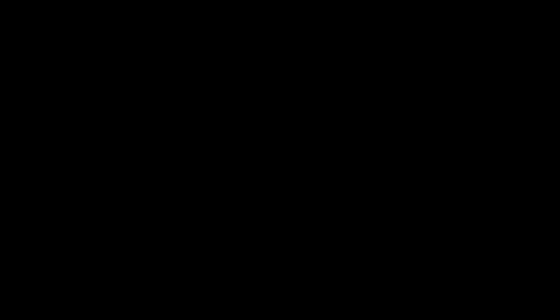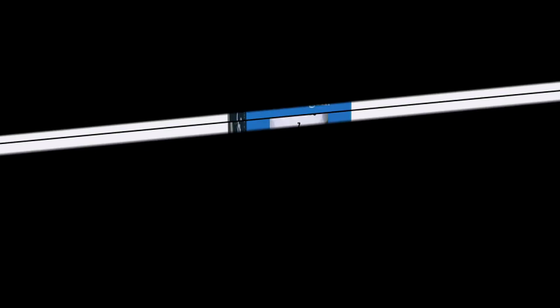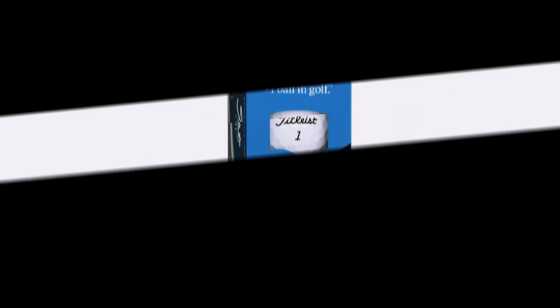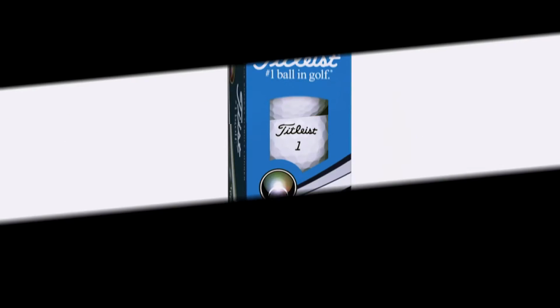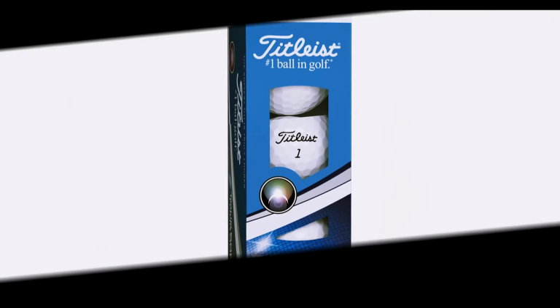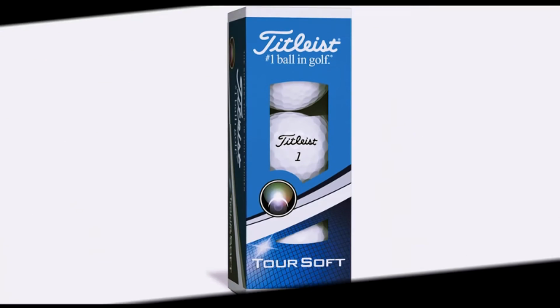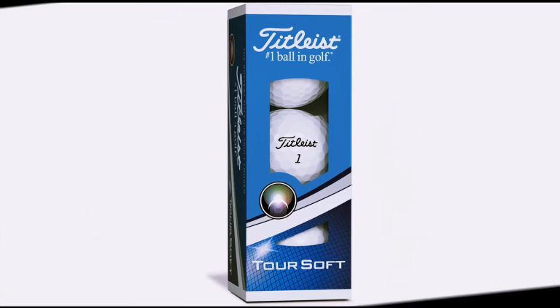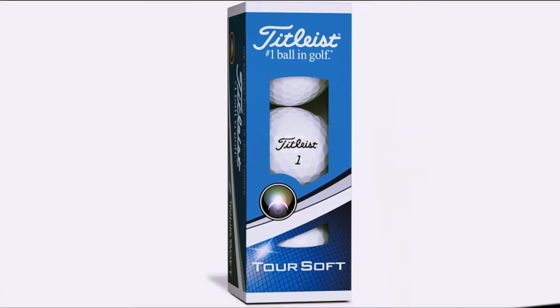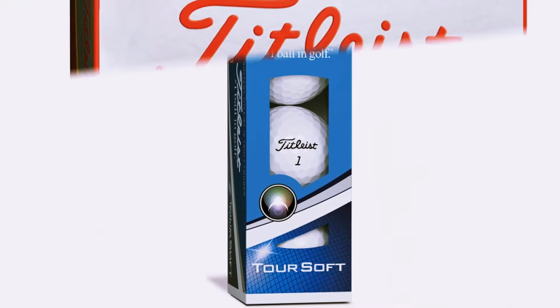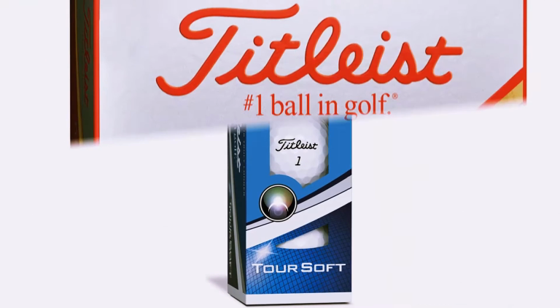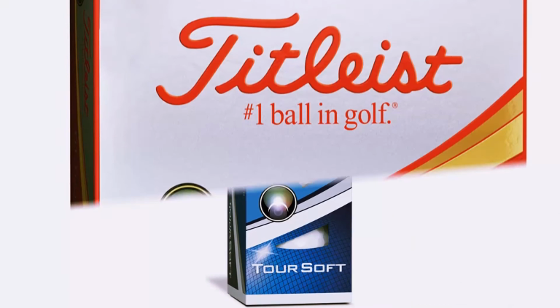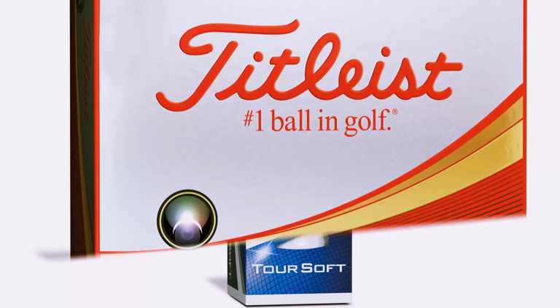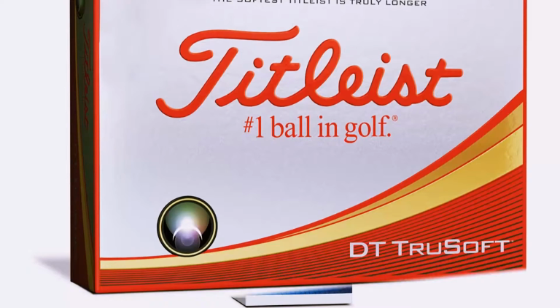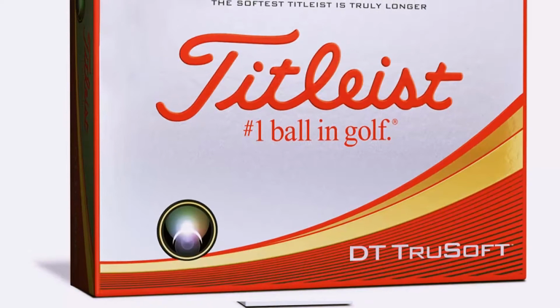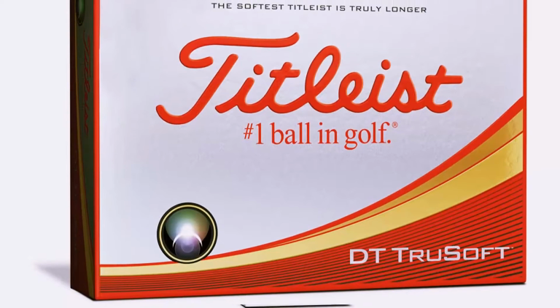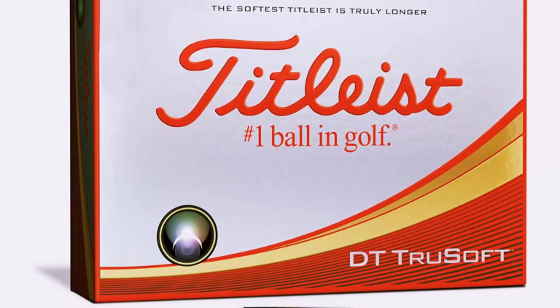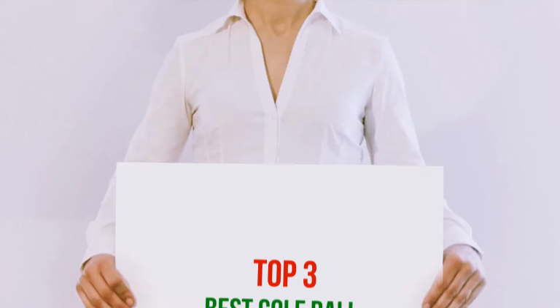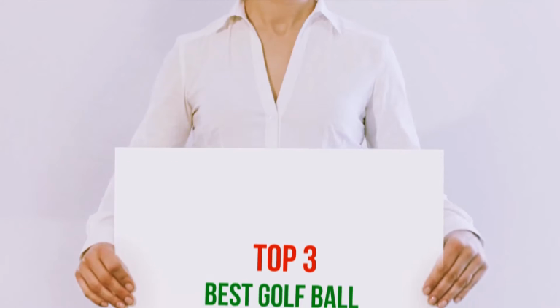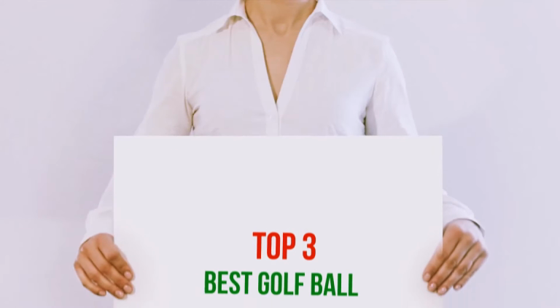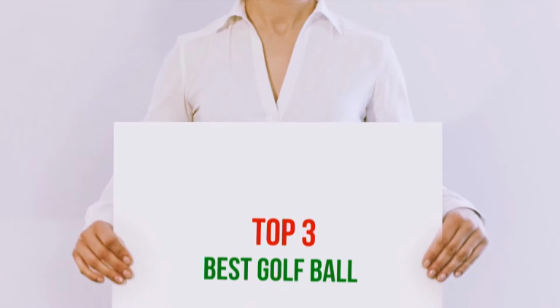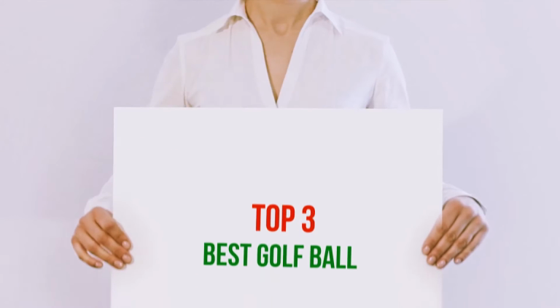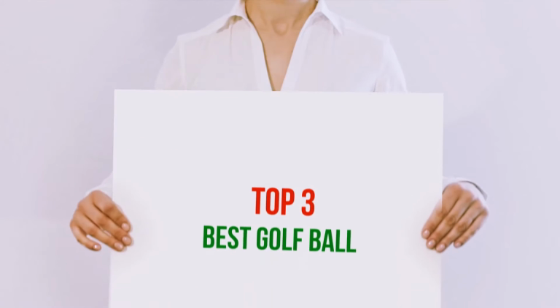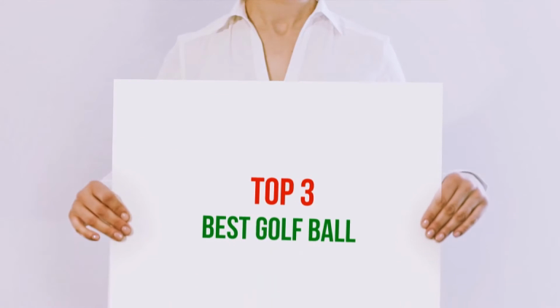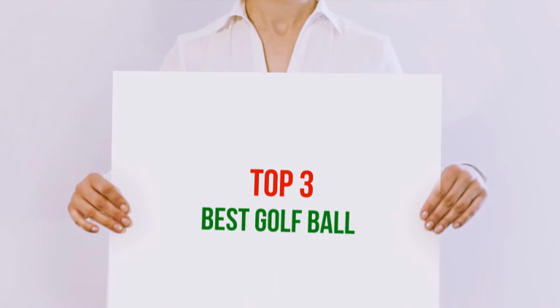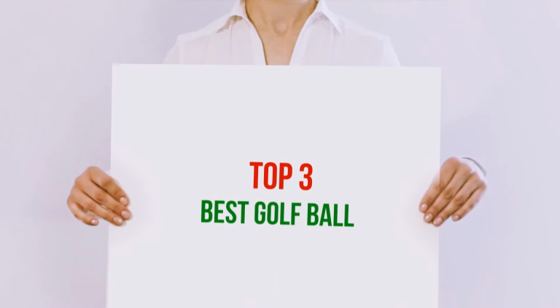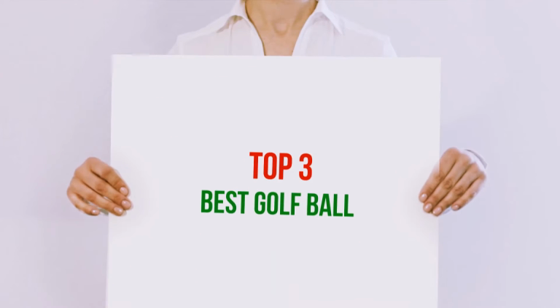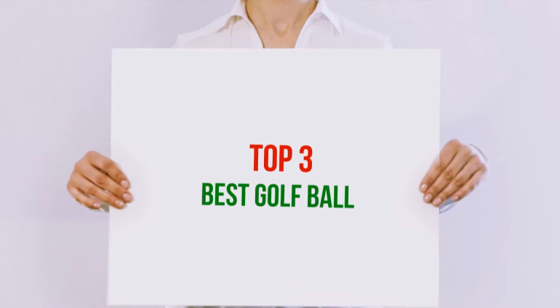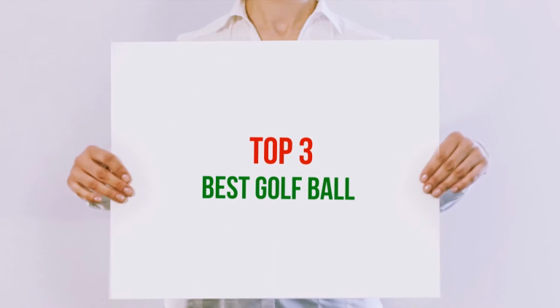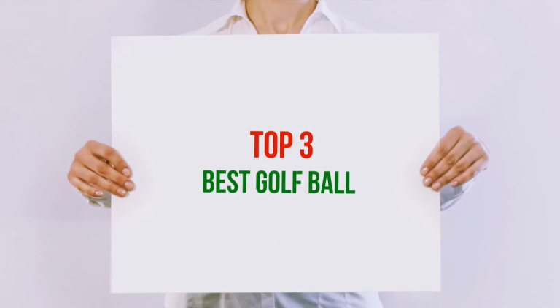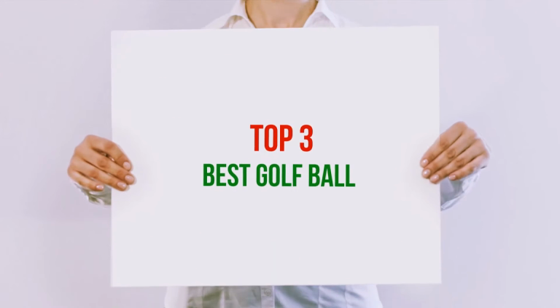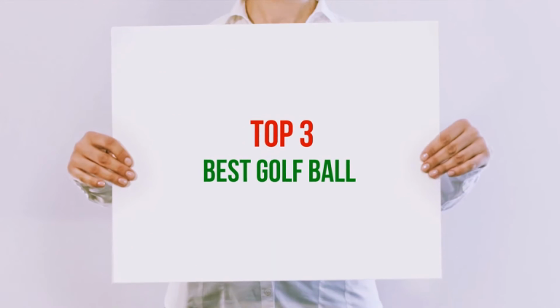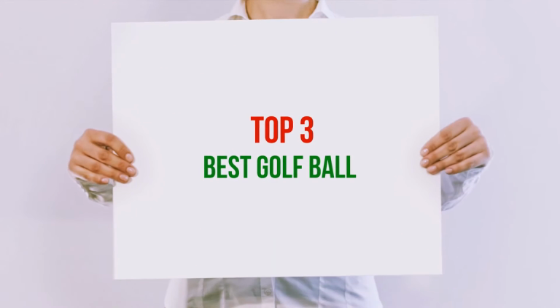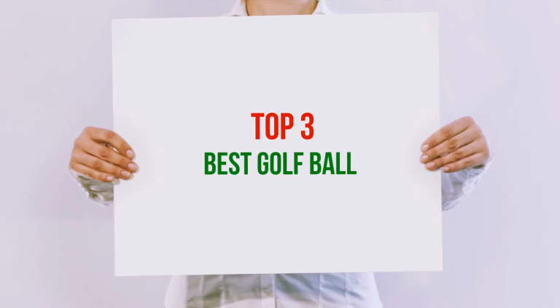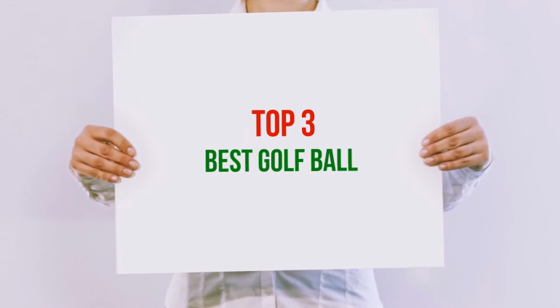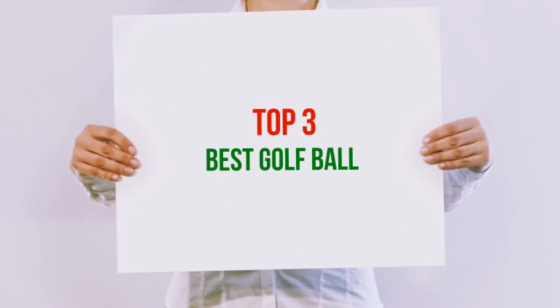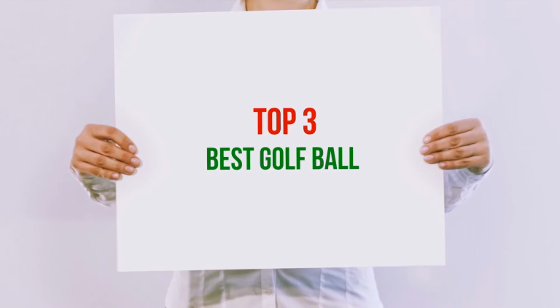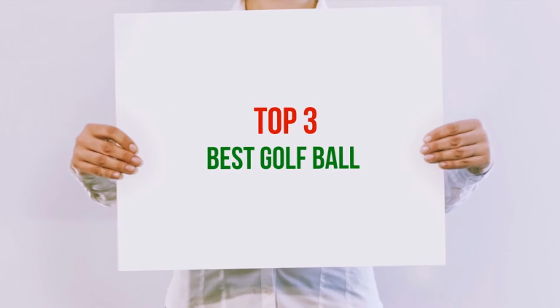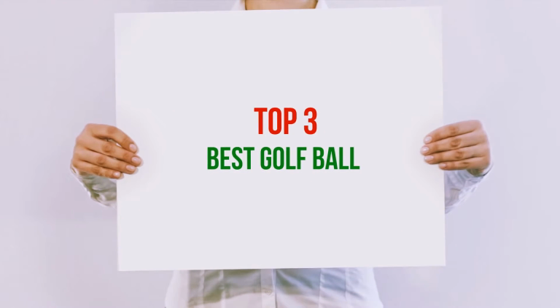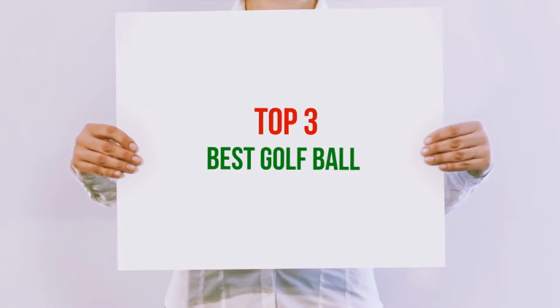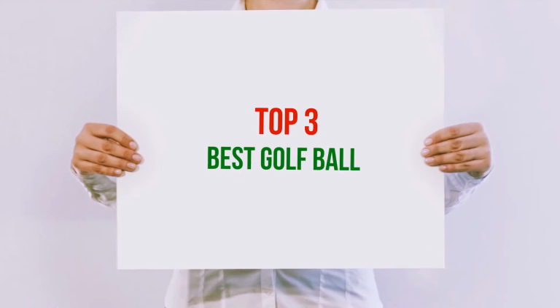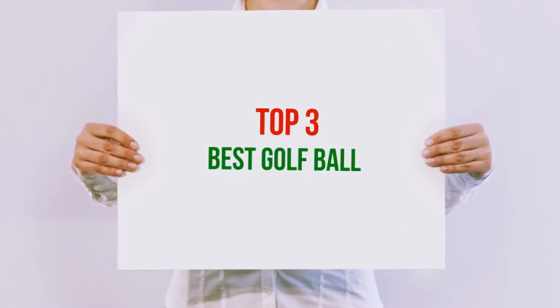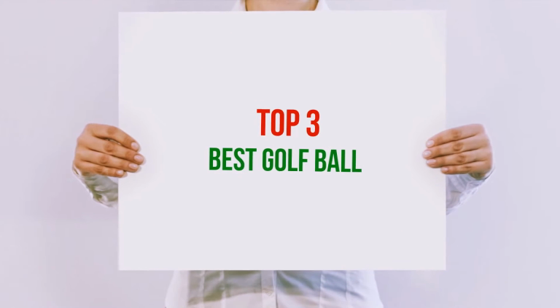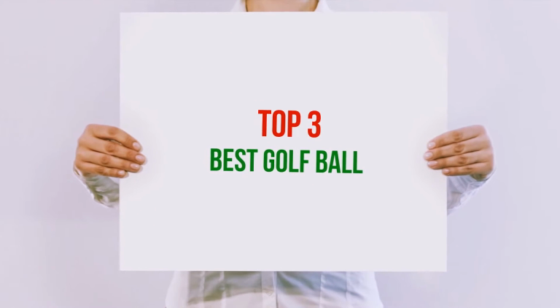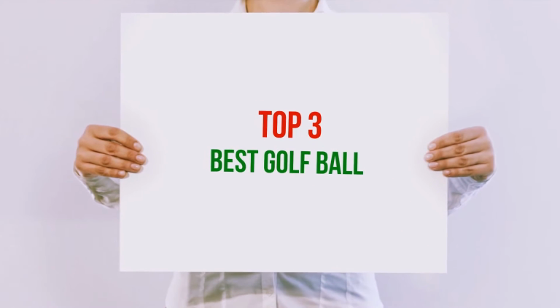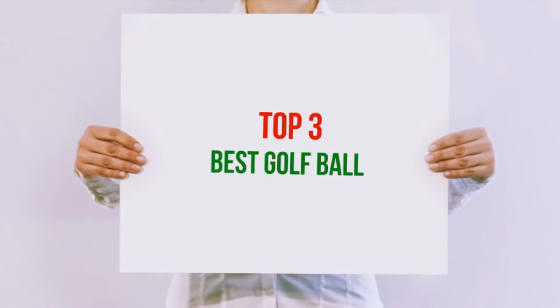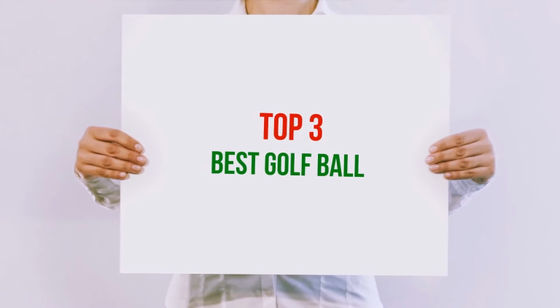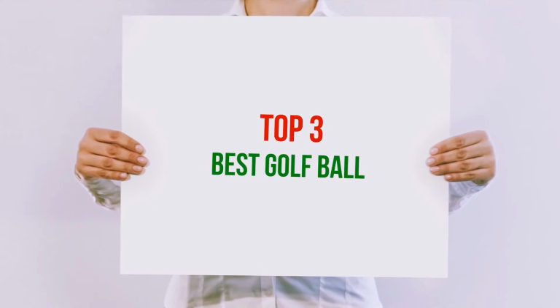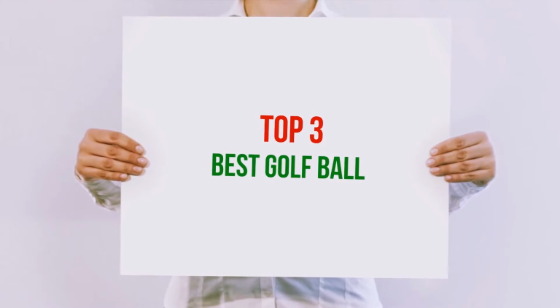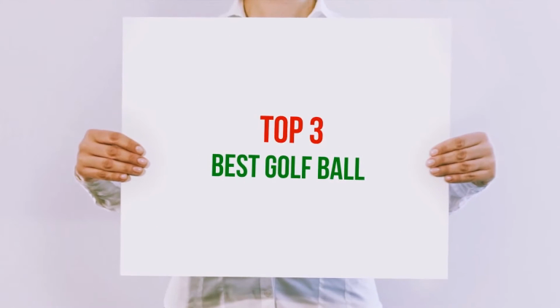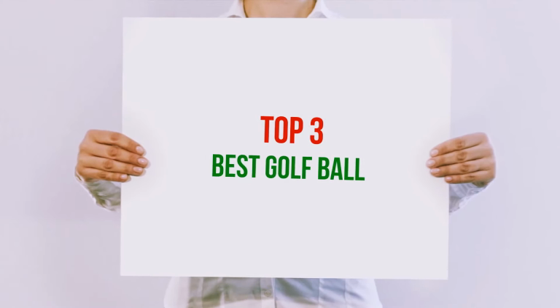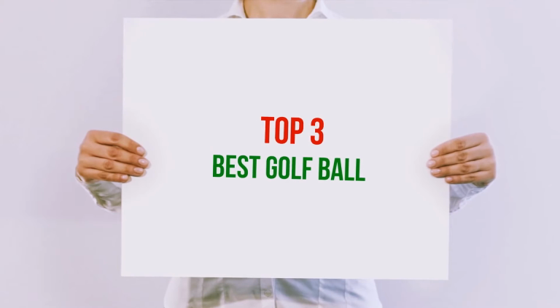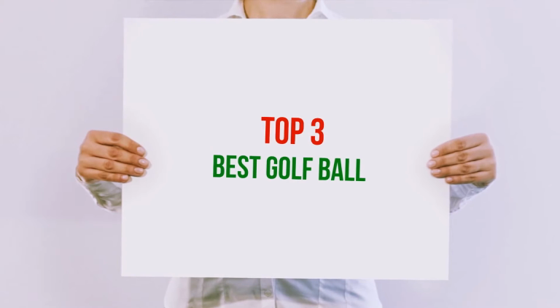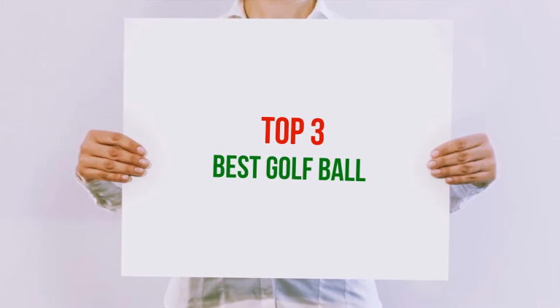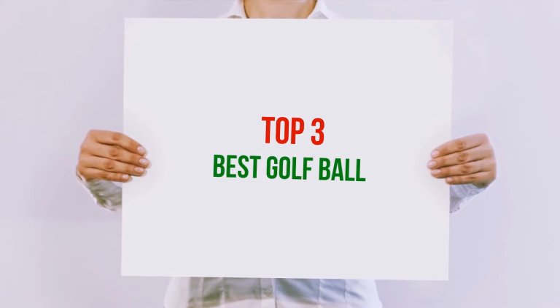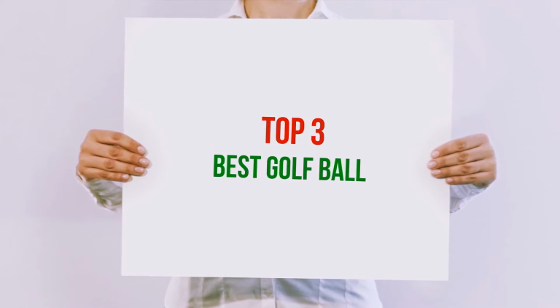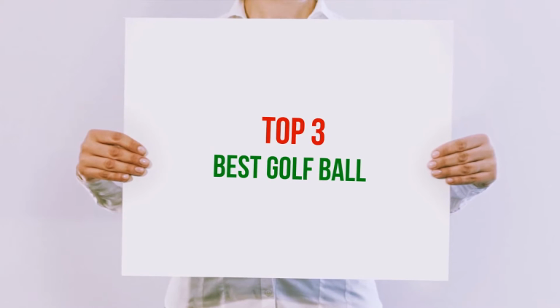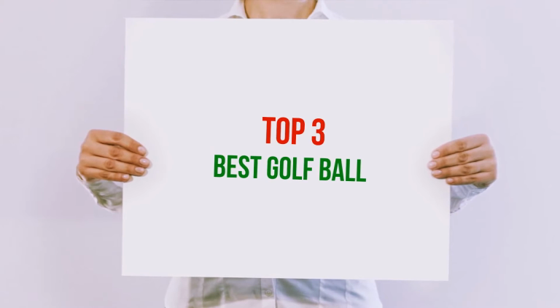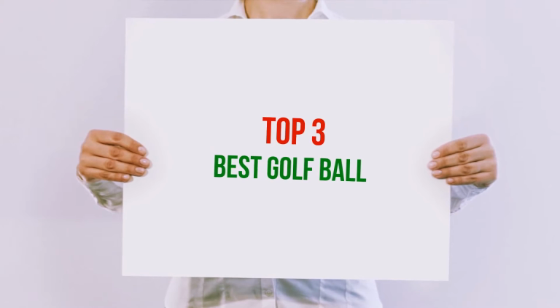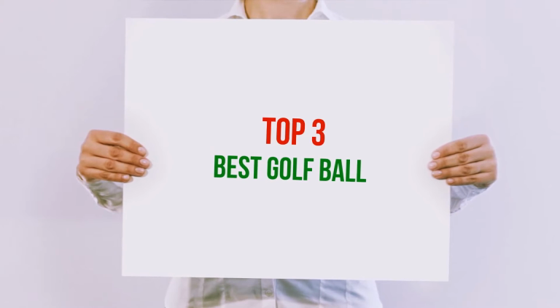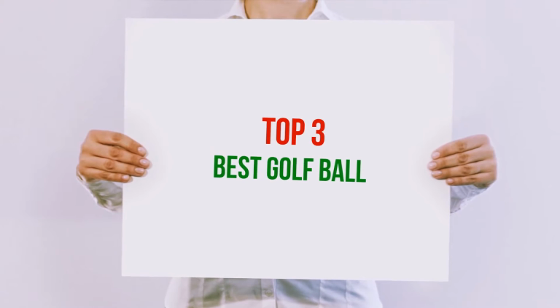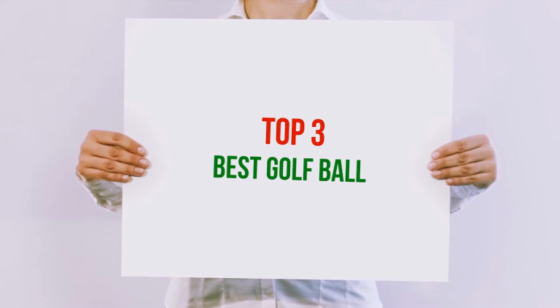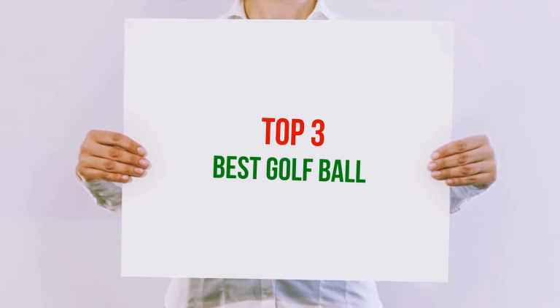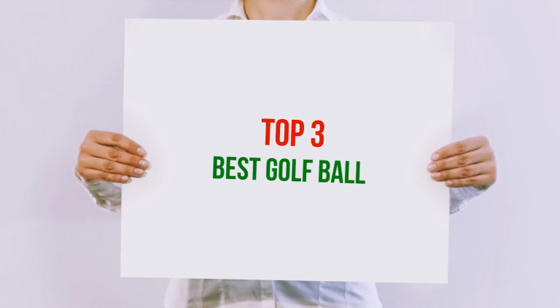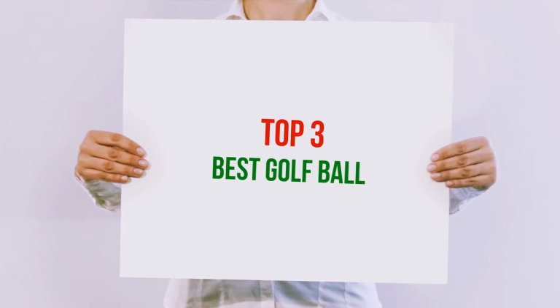Hi guys, welcome back to my channel. In today's video, we're gonna check out the top 3 best golf balls.